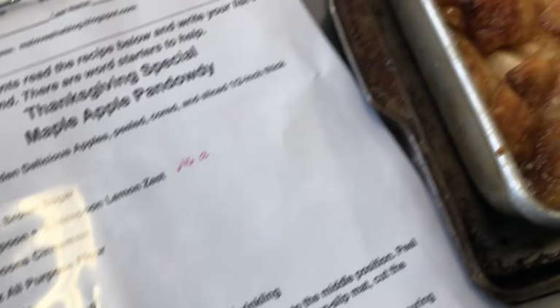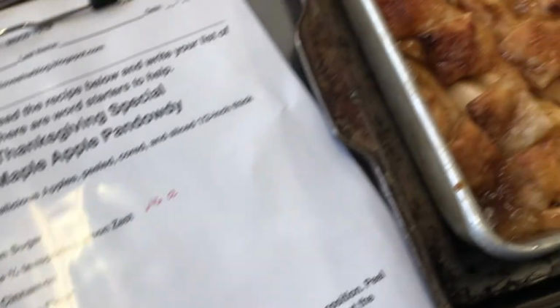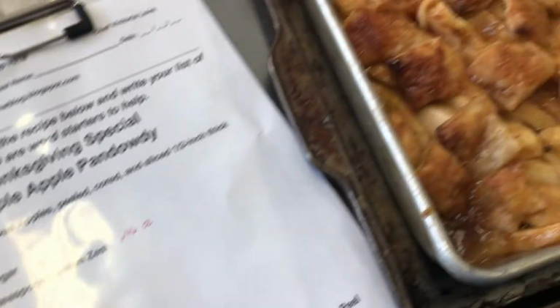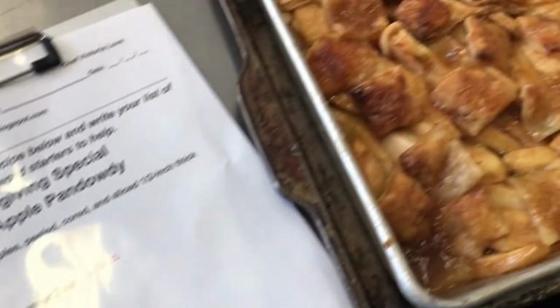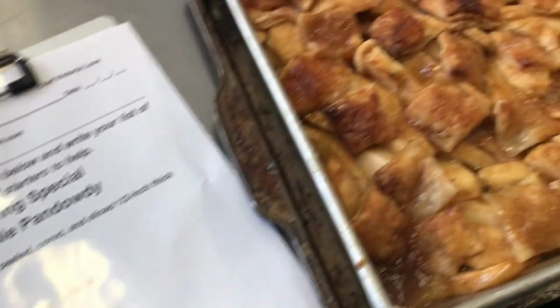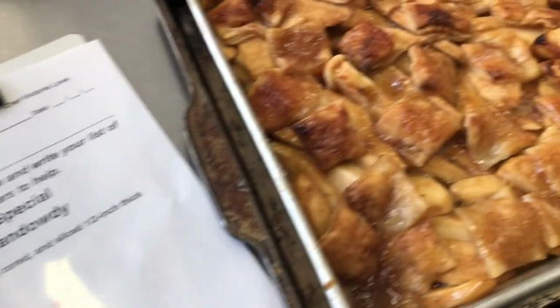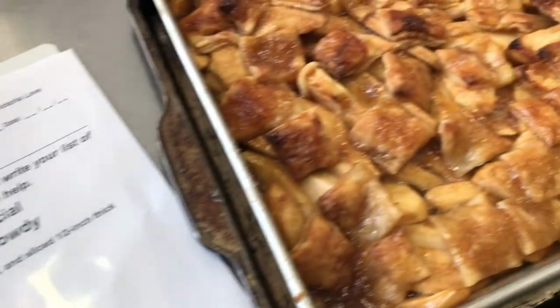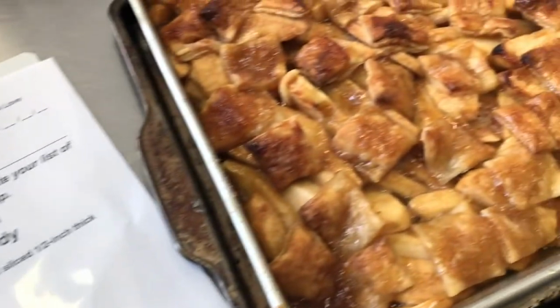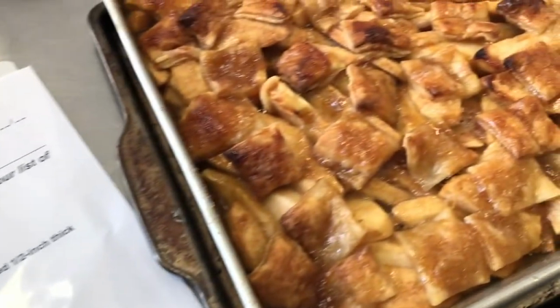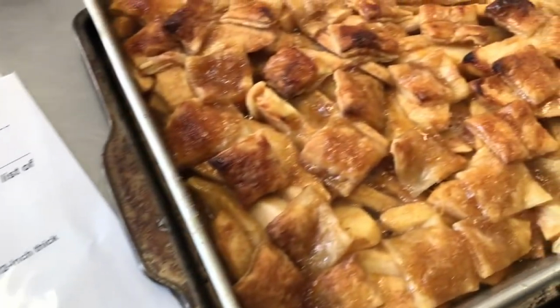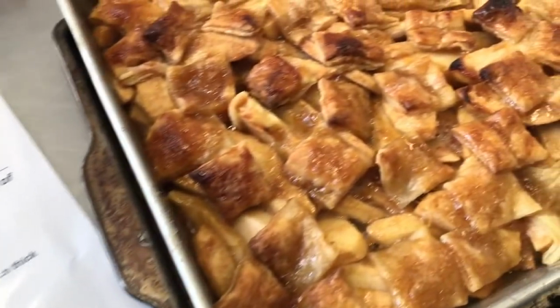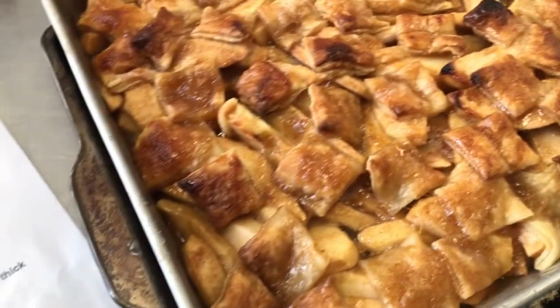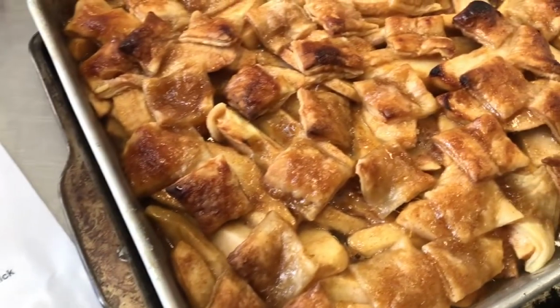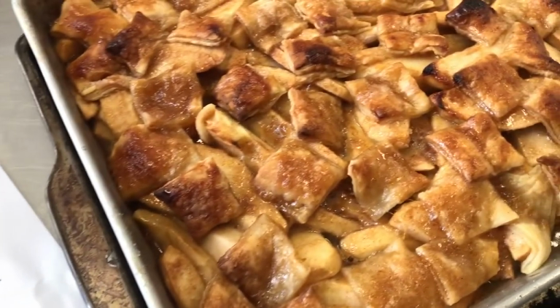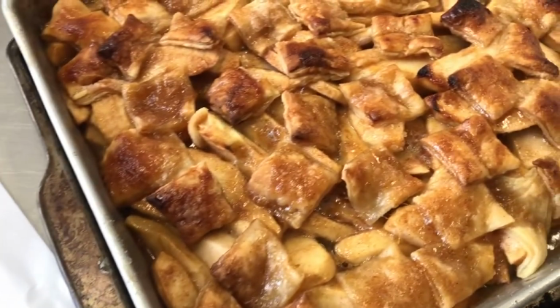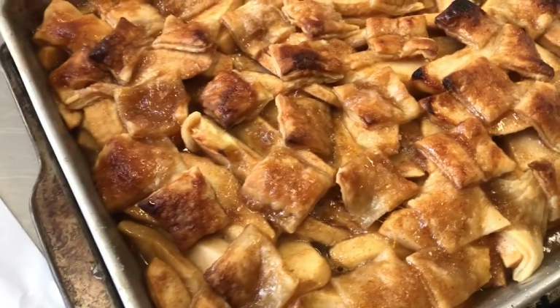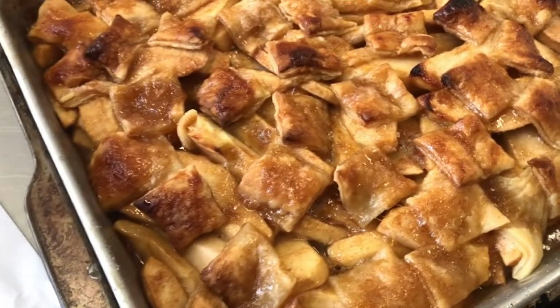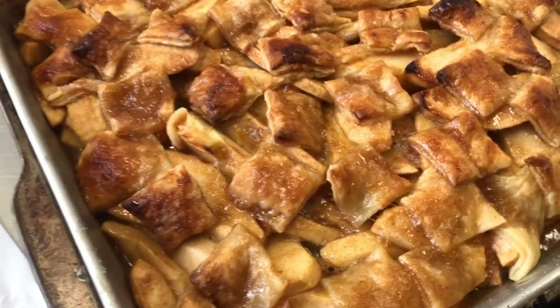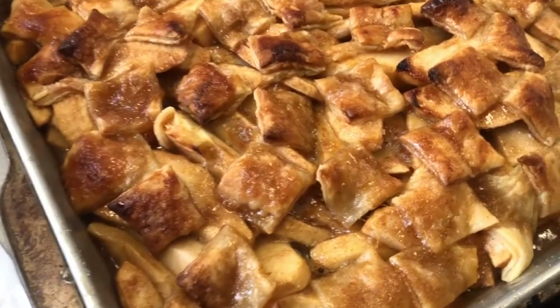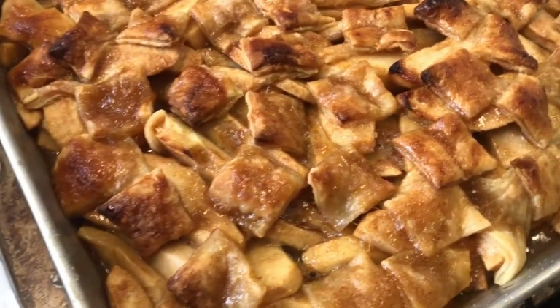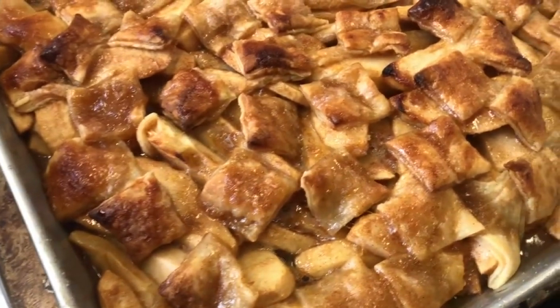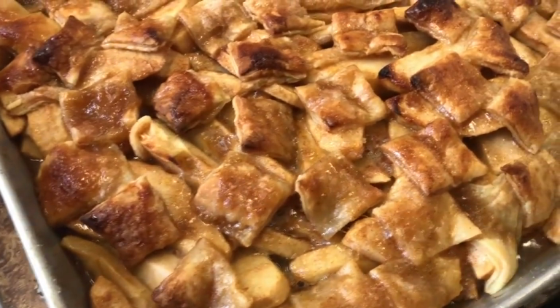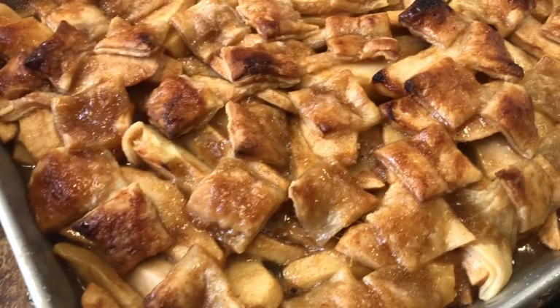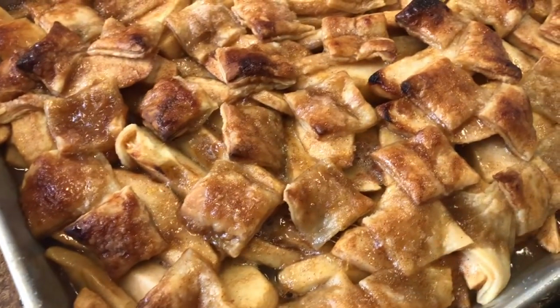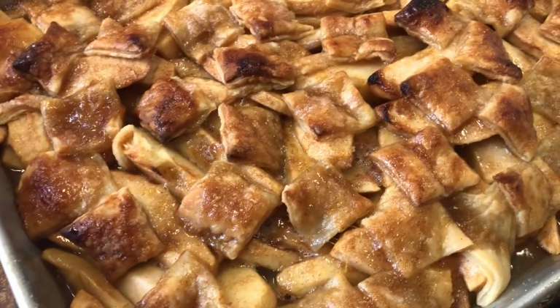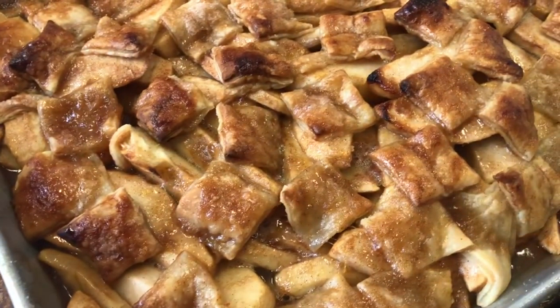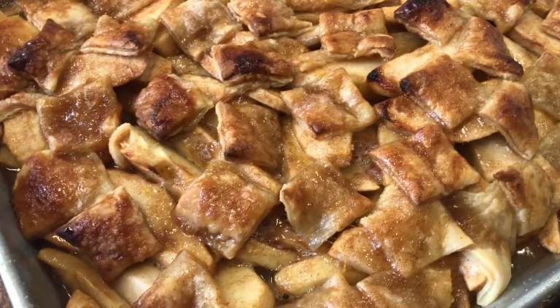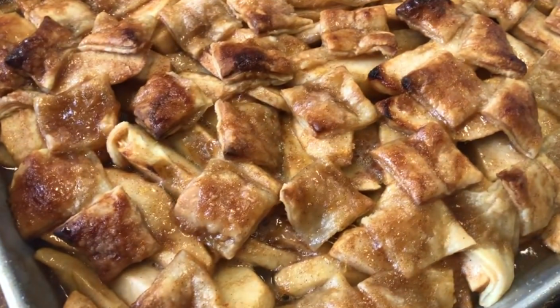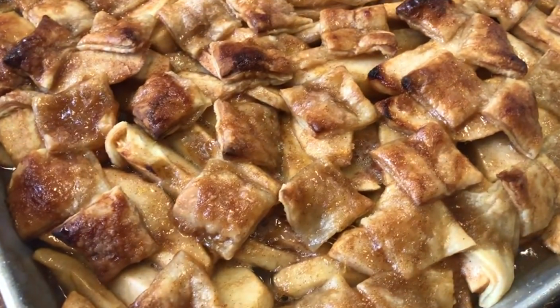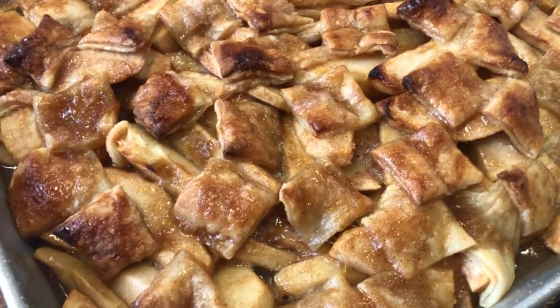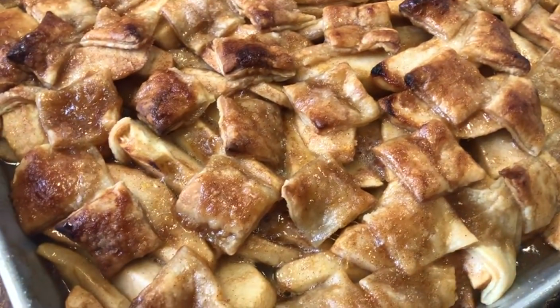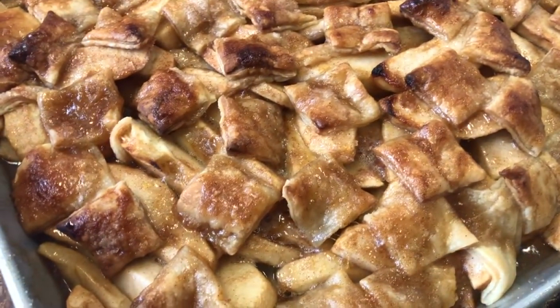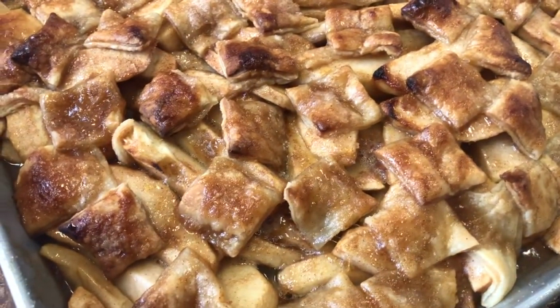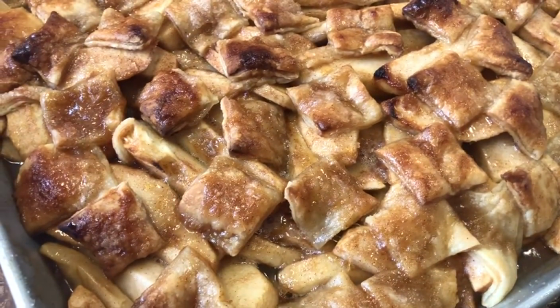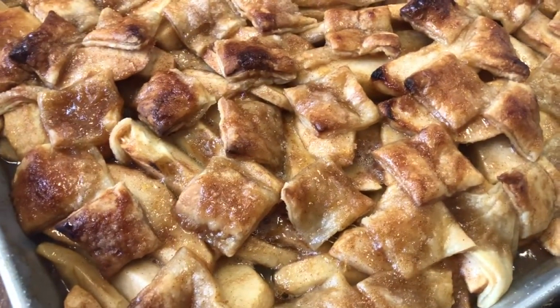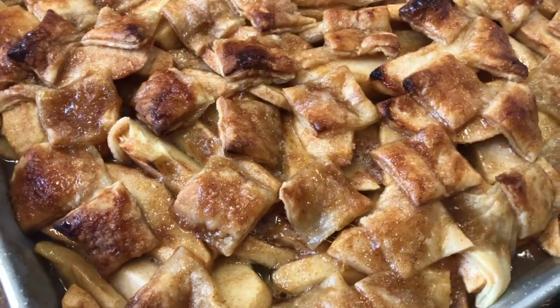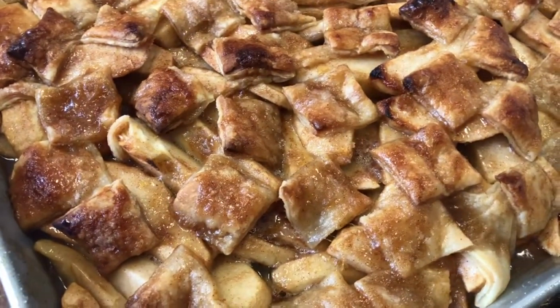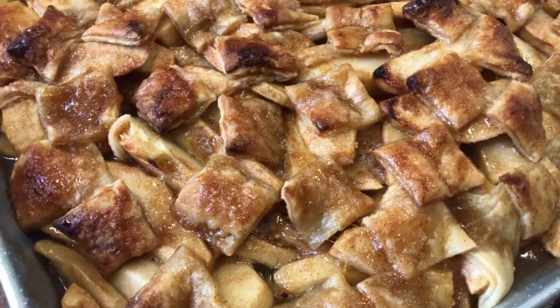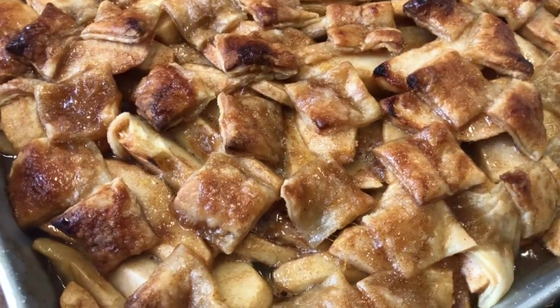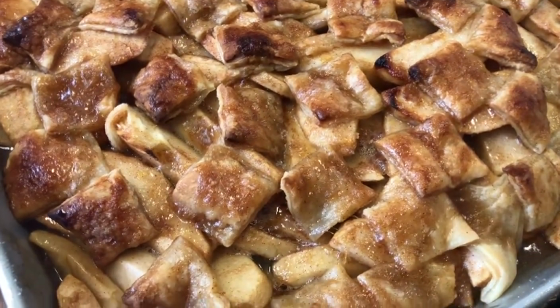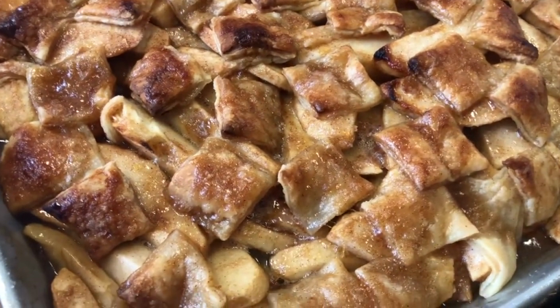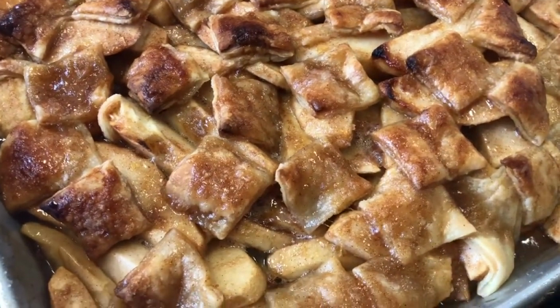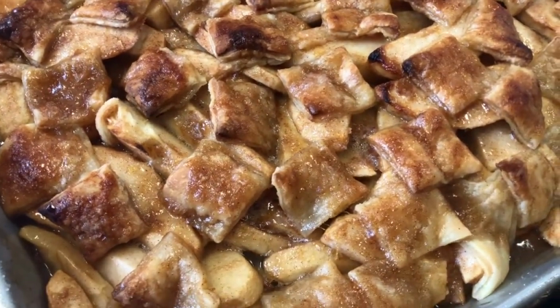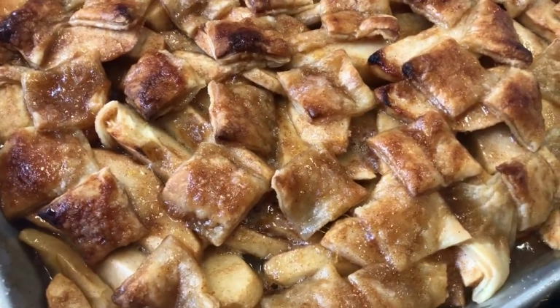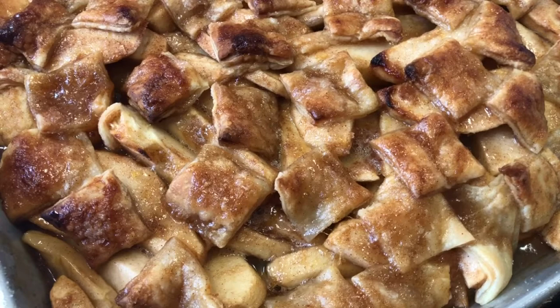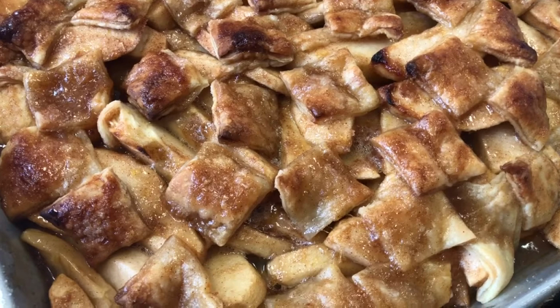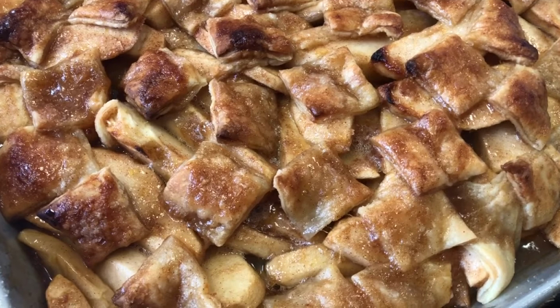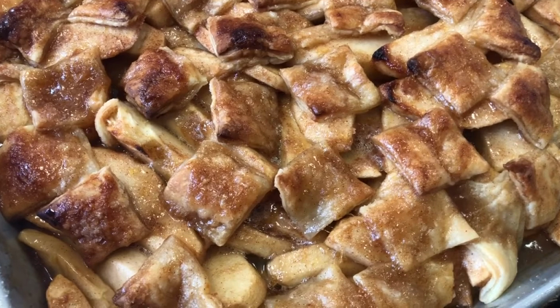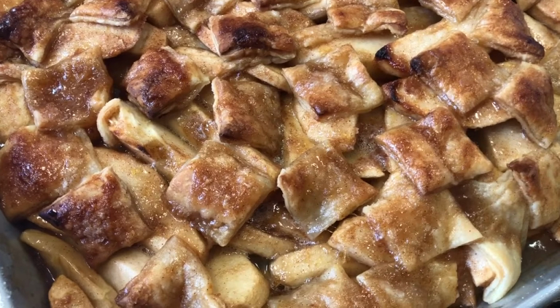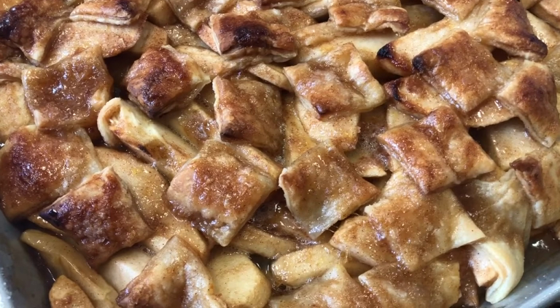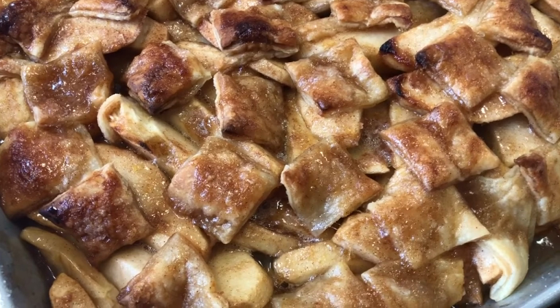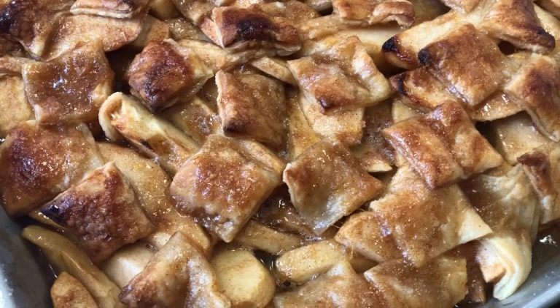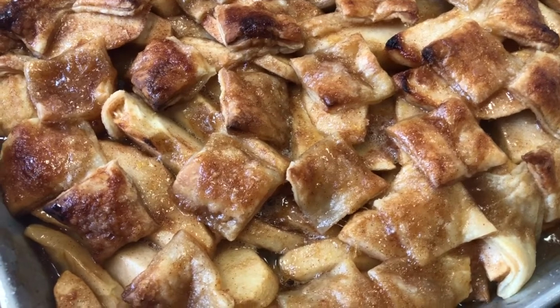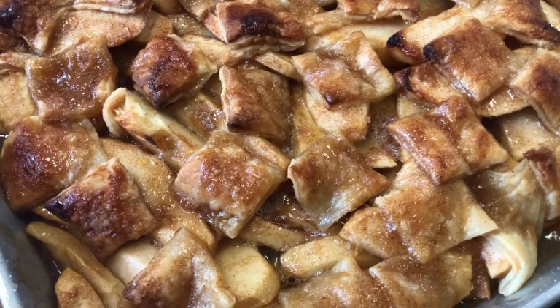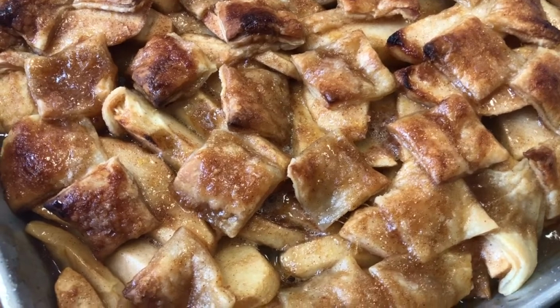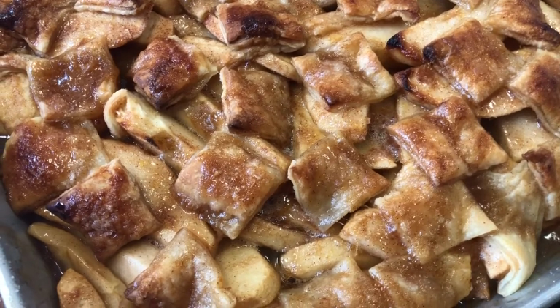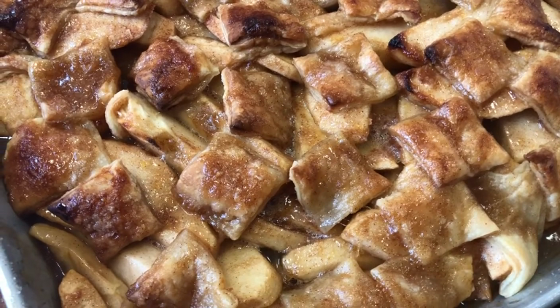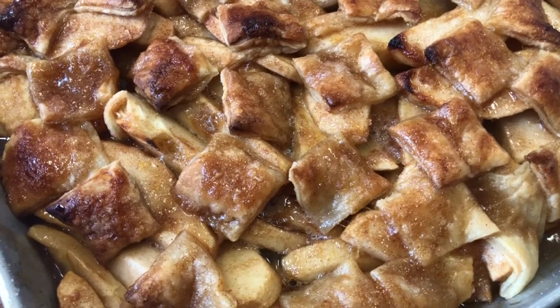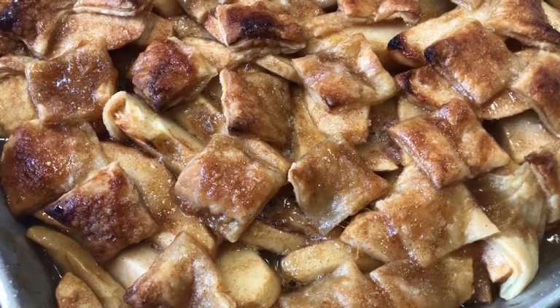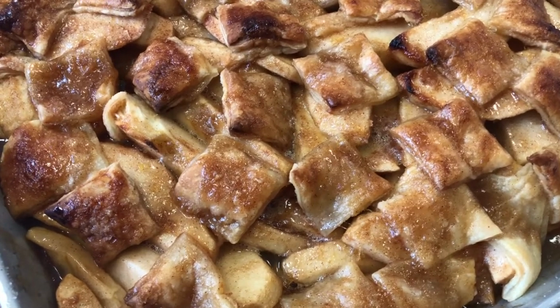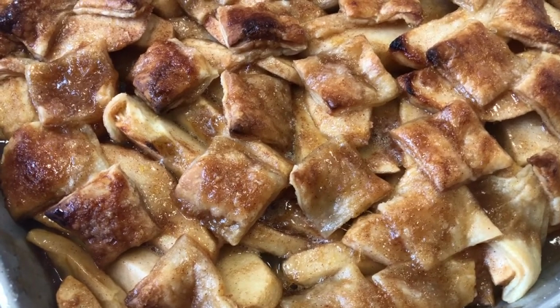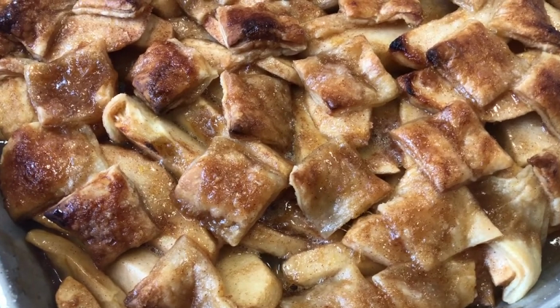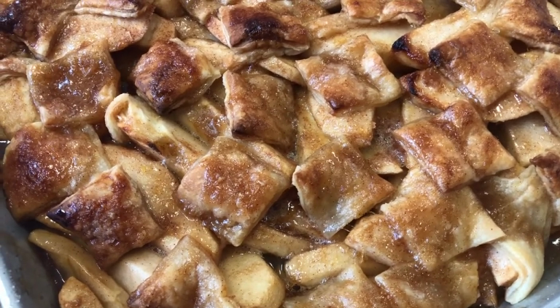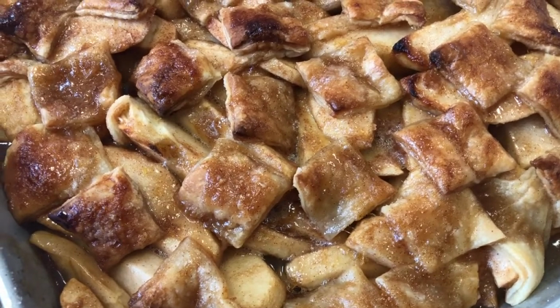I certainly hope you will enjoy this — it was lots of fun to make and I'm sure we're going to enjoy eating it too. Take care everybody, bye!